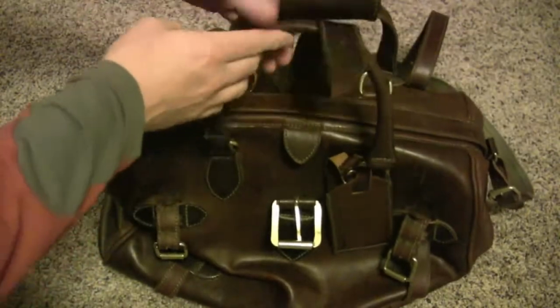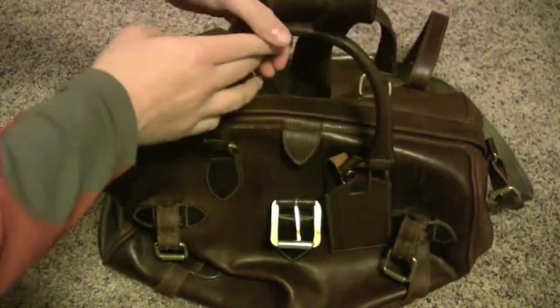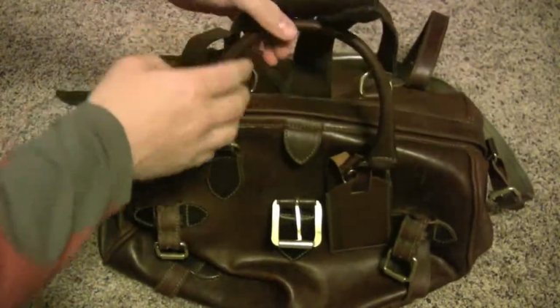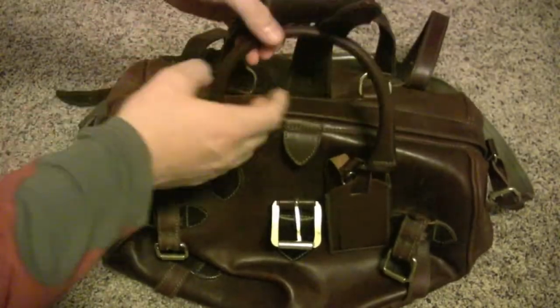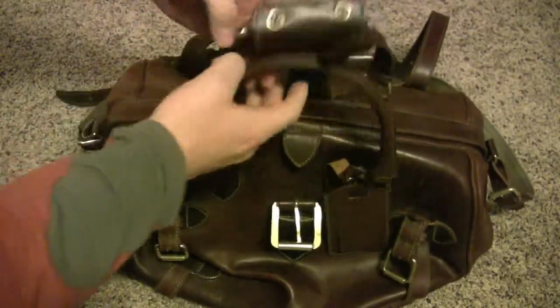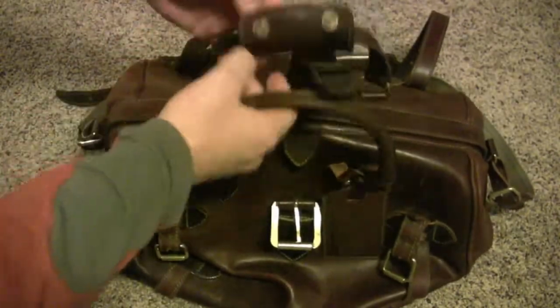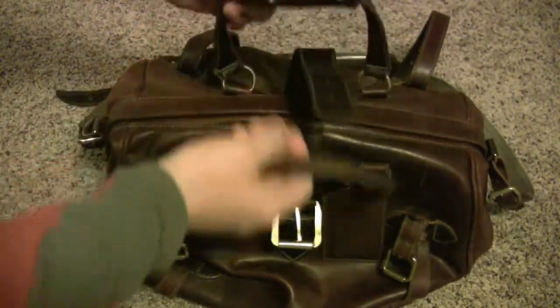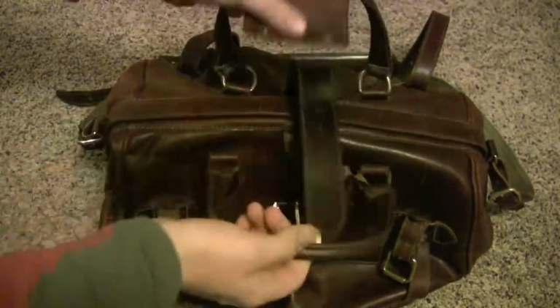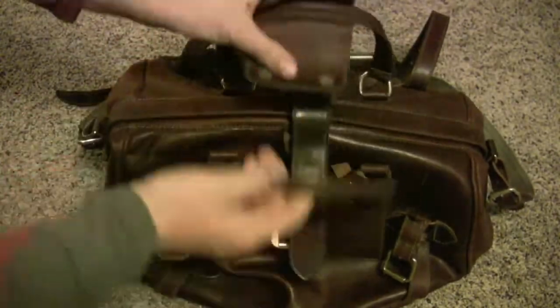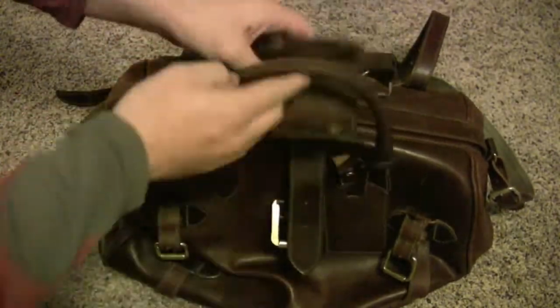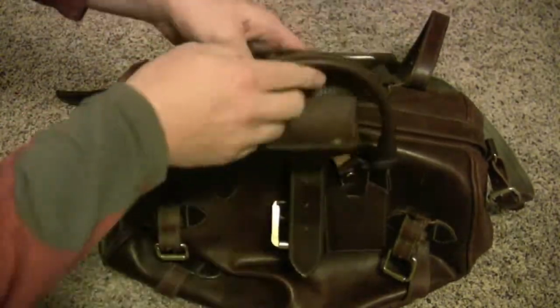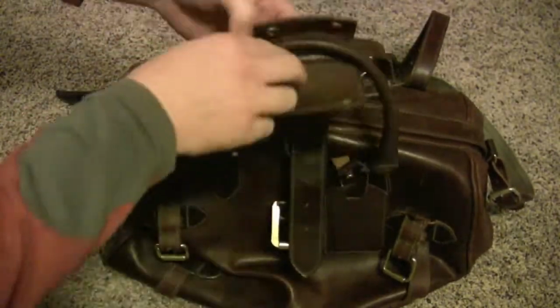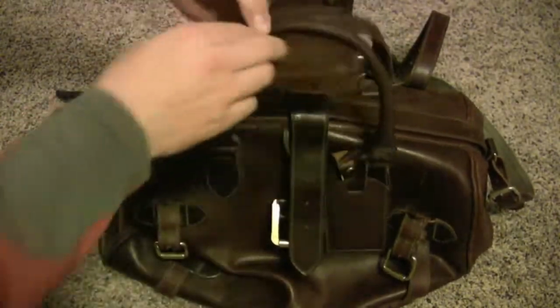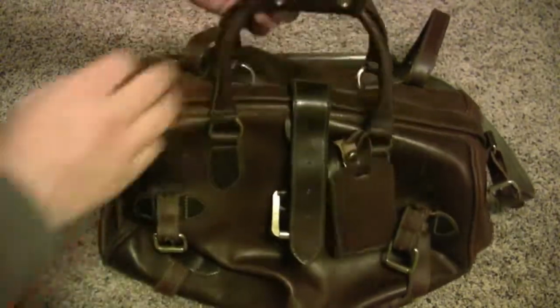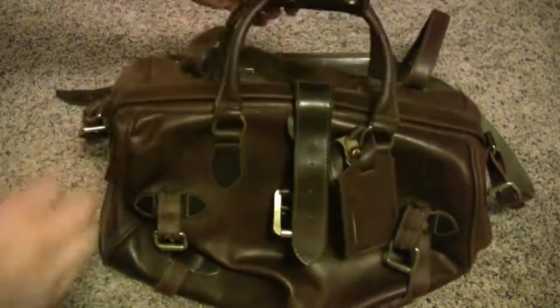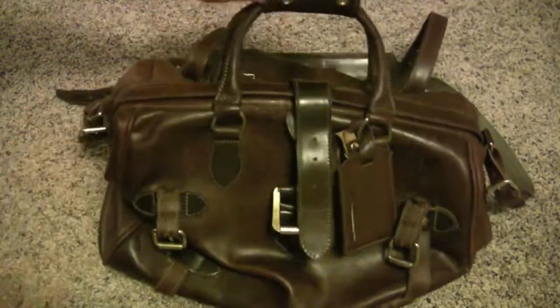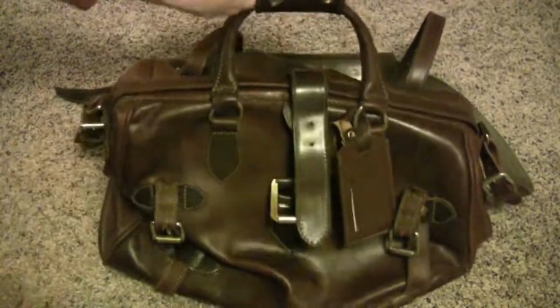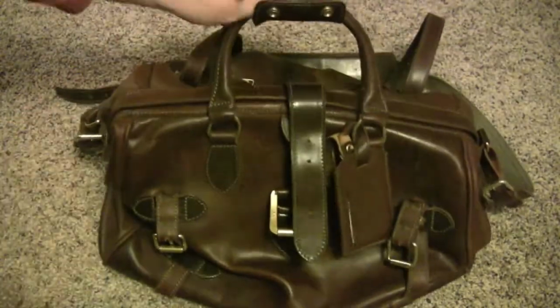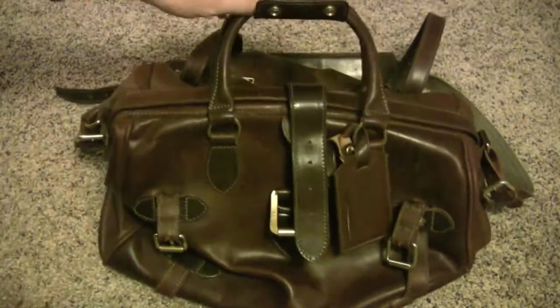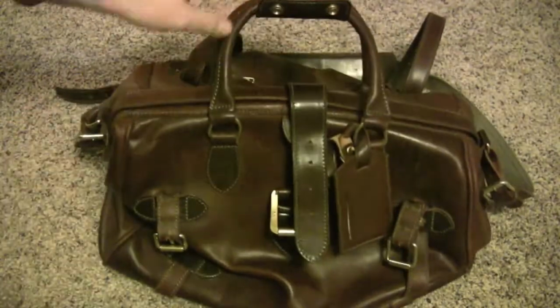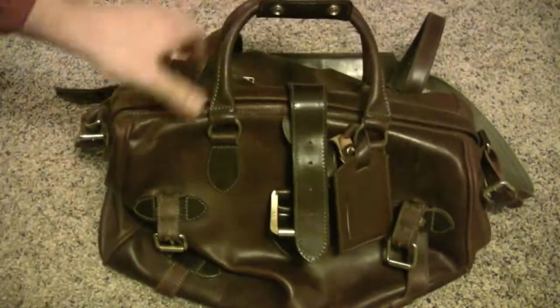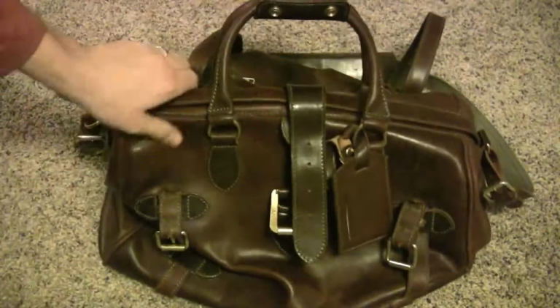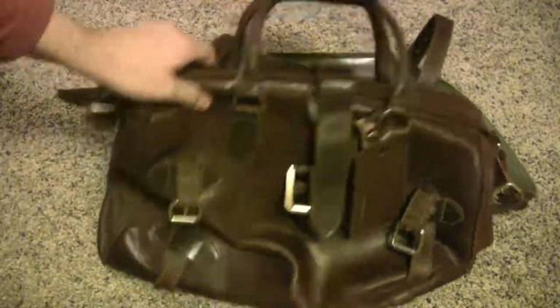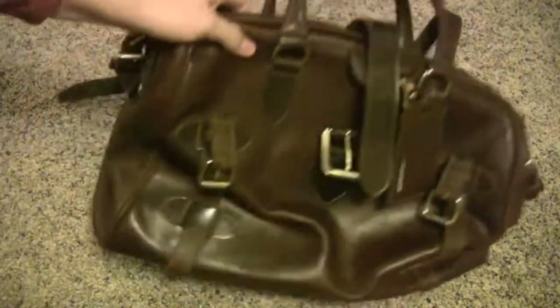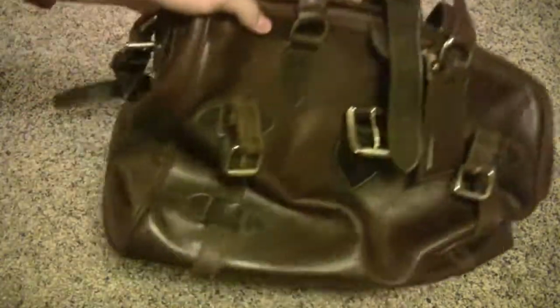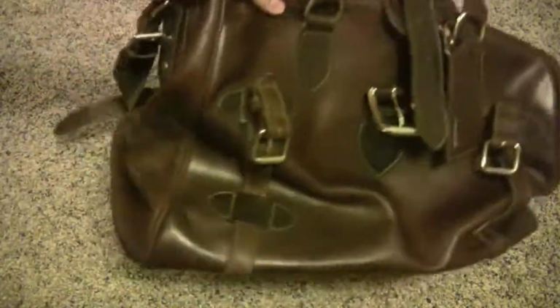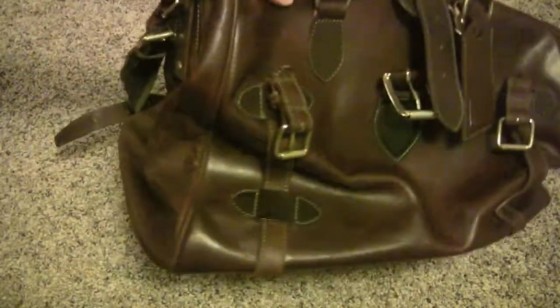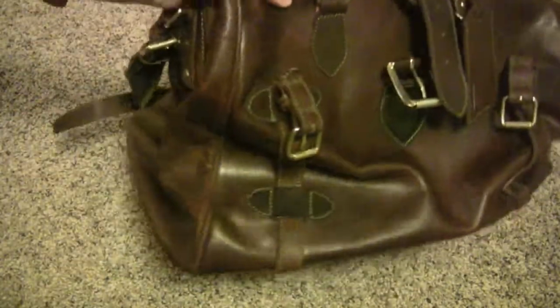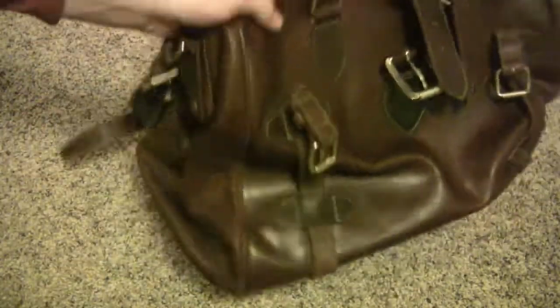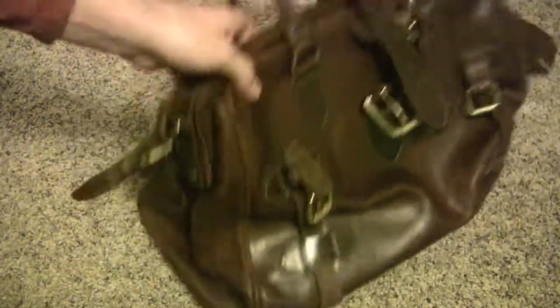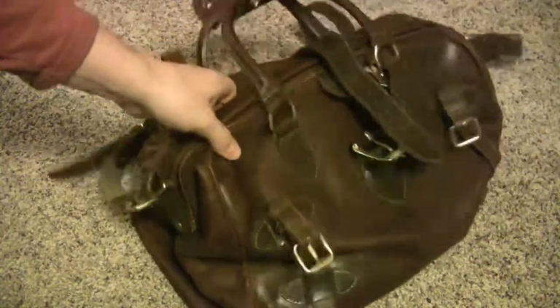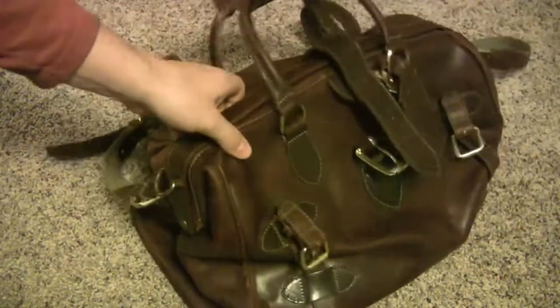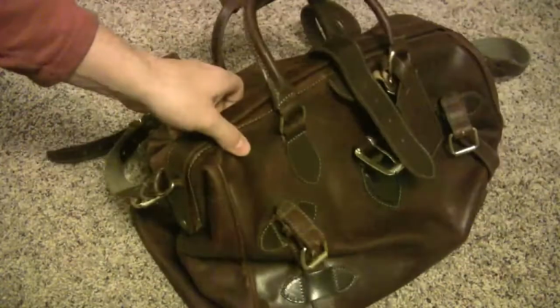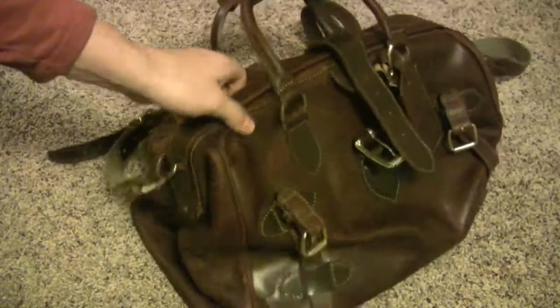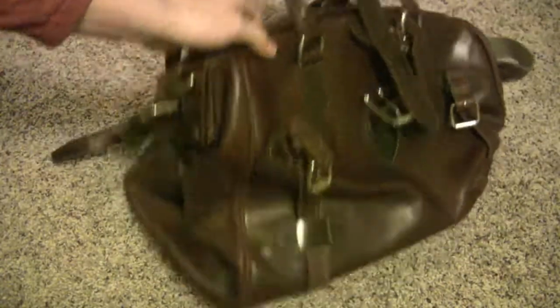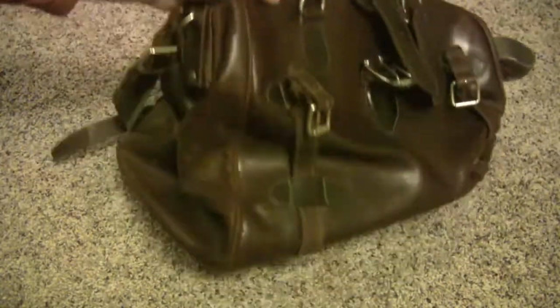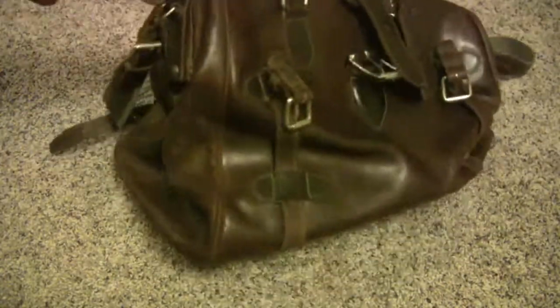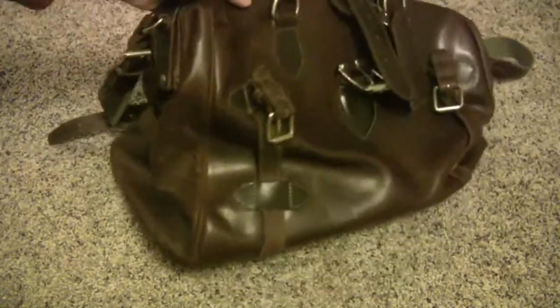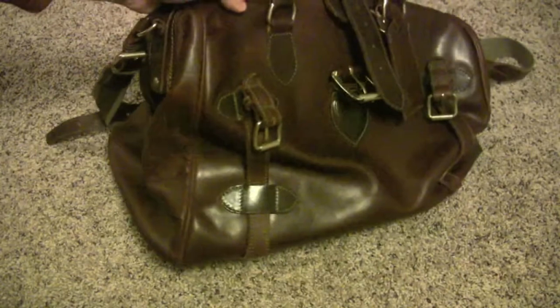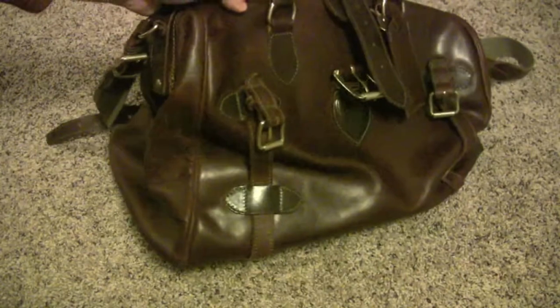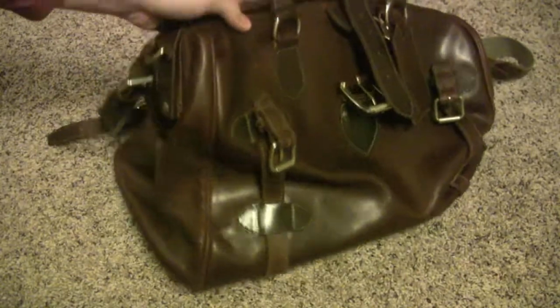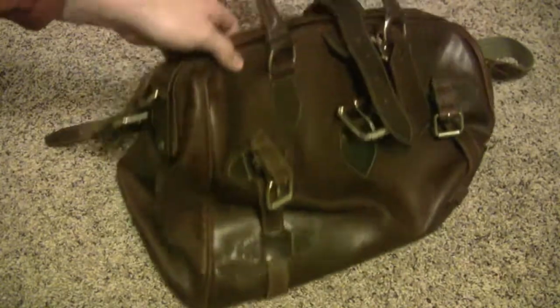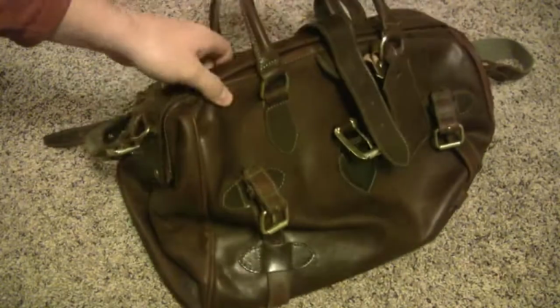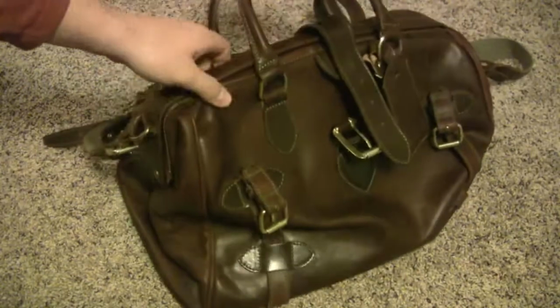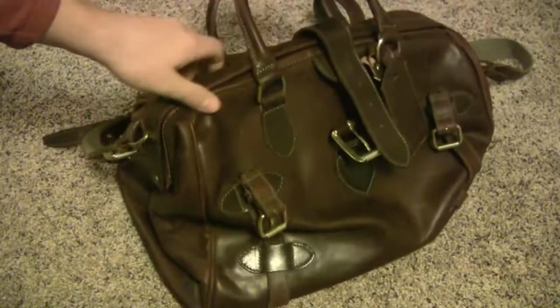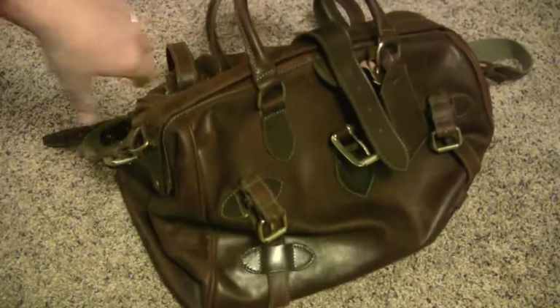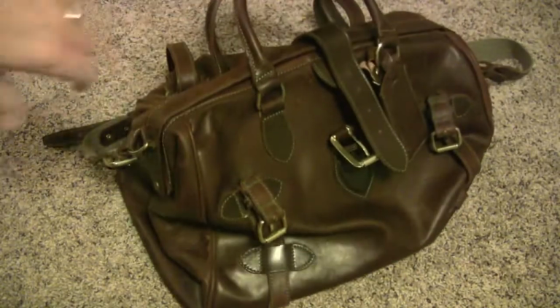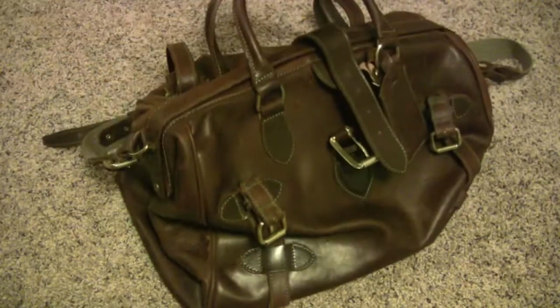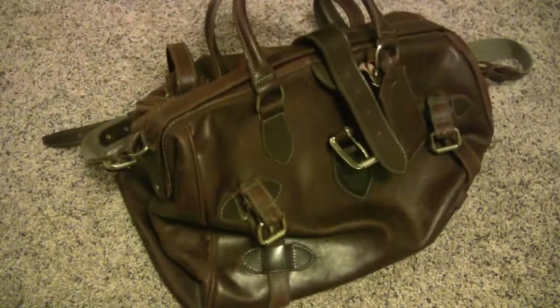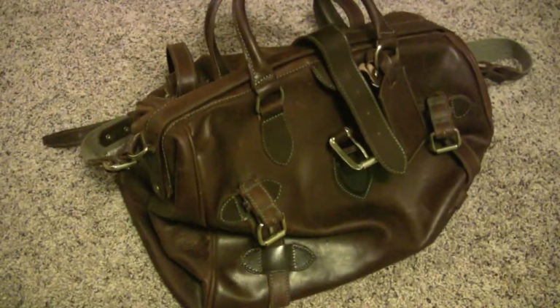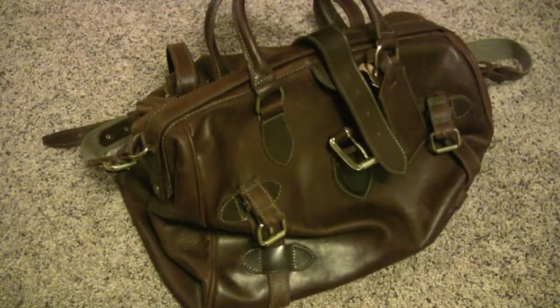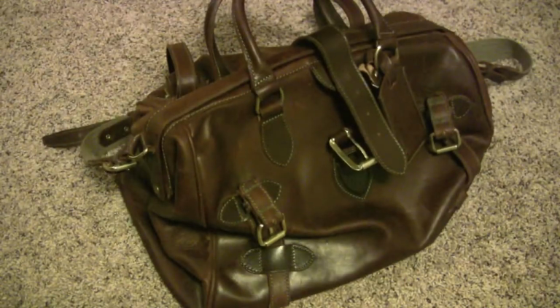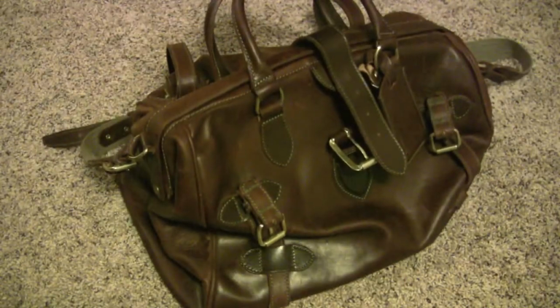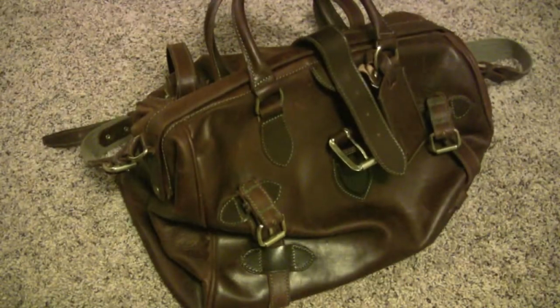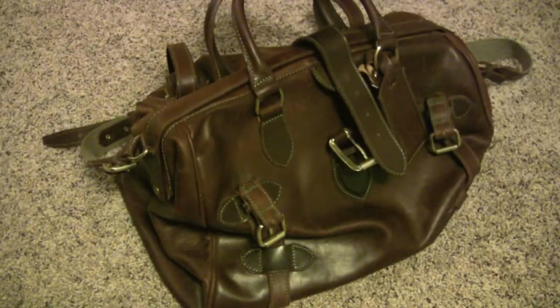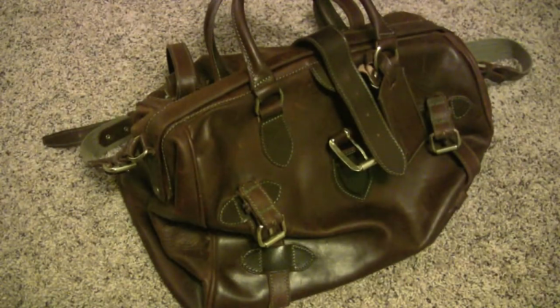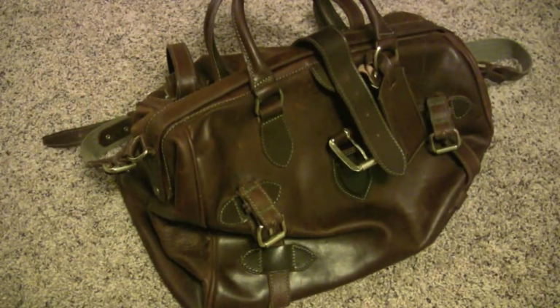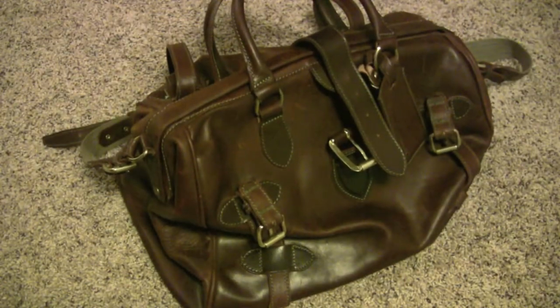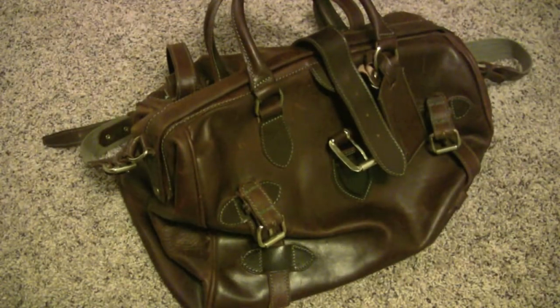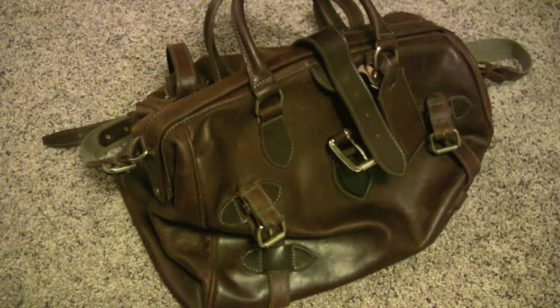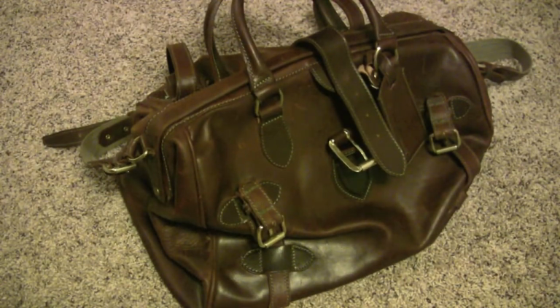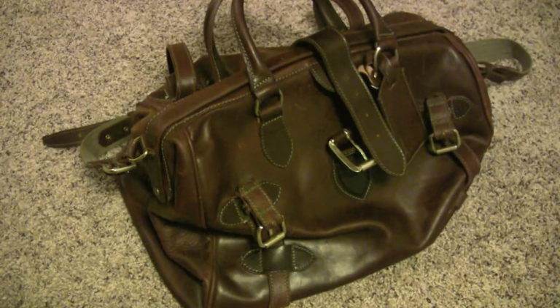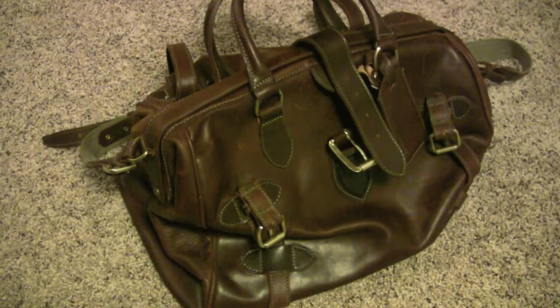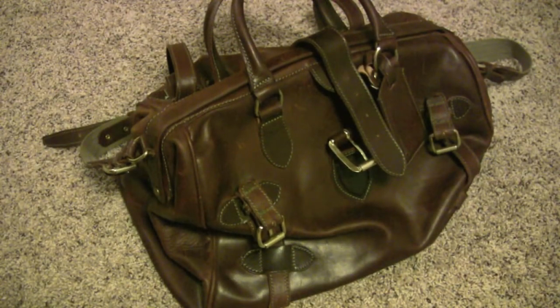You don't see a lot of bags of this quality. That is one nice bag.